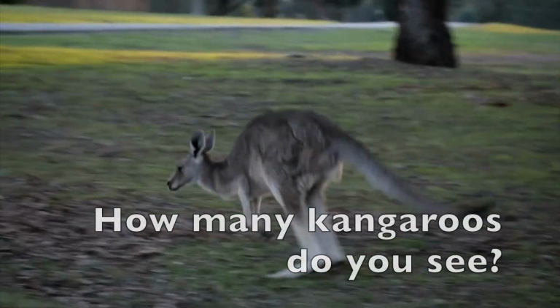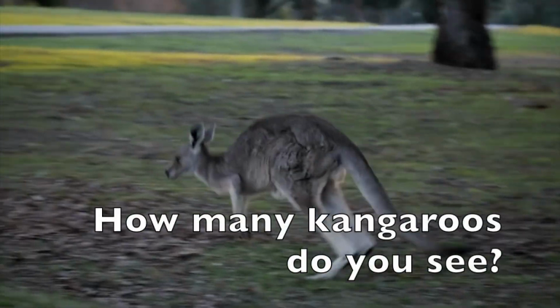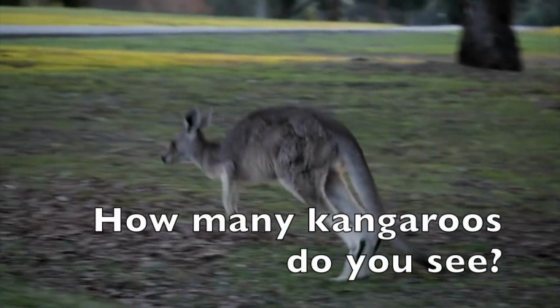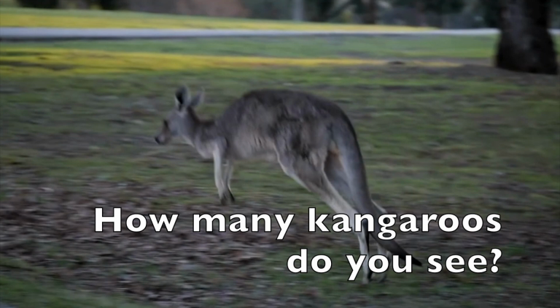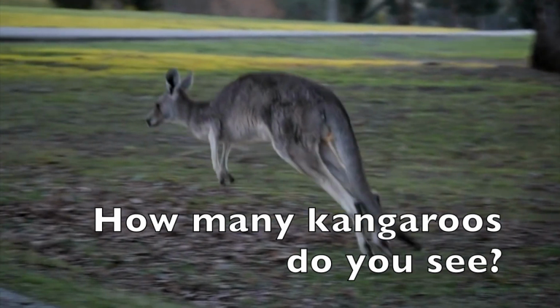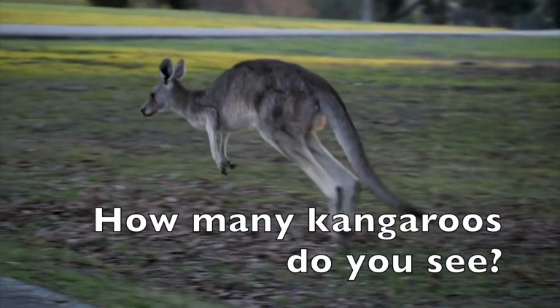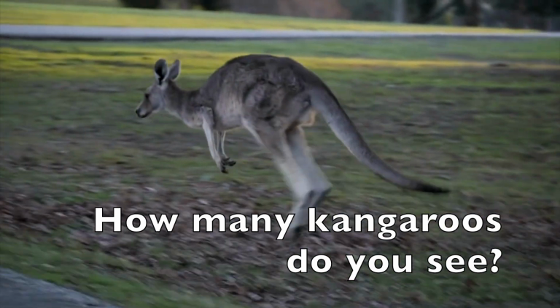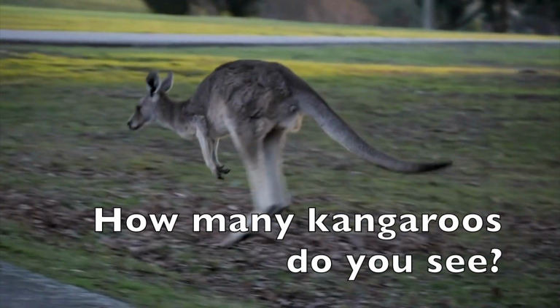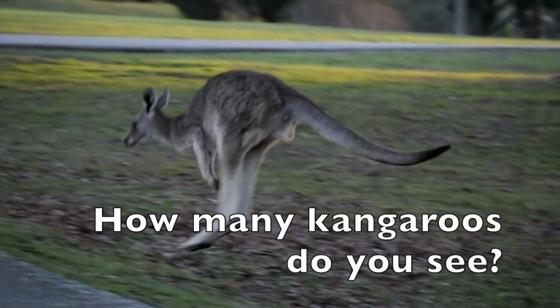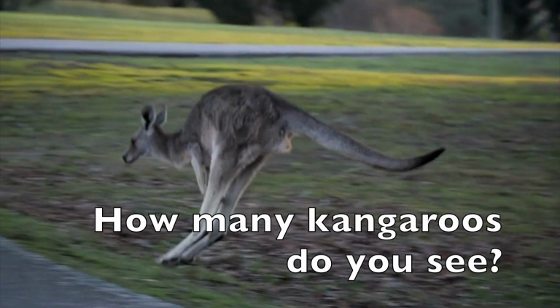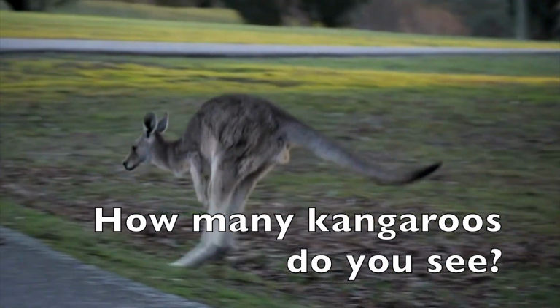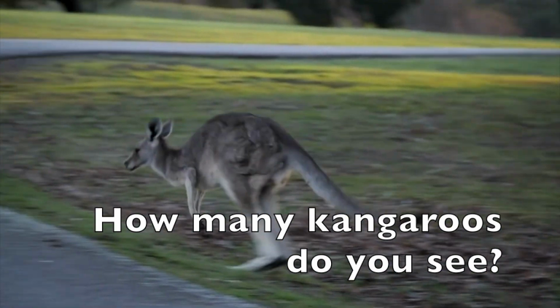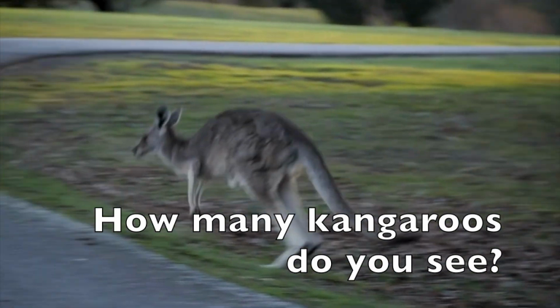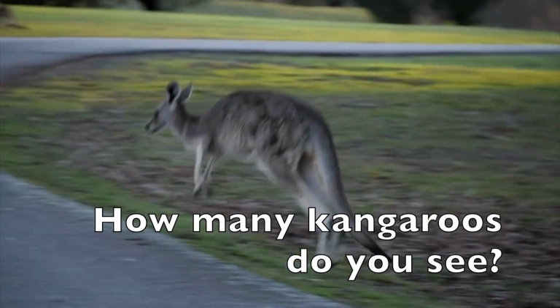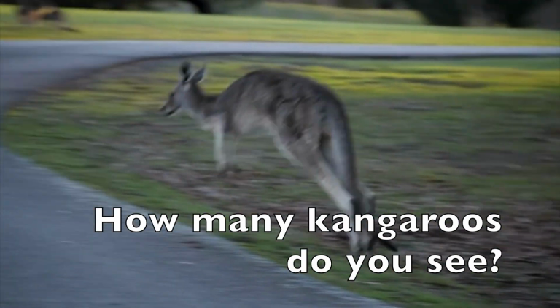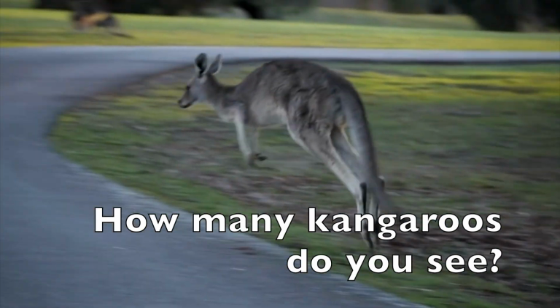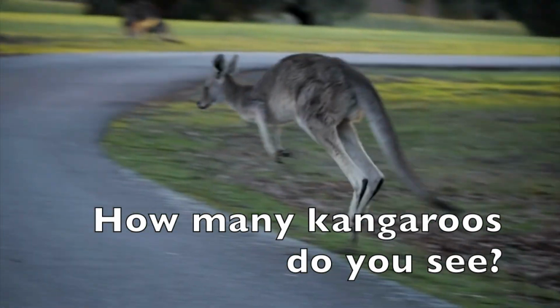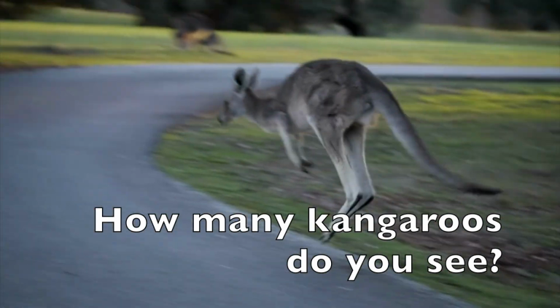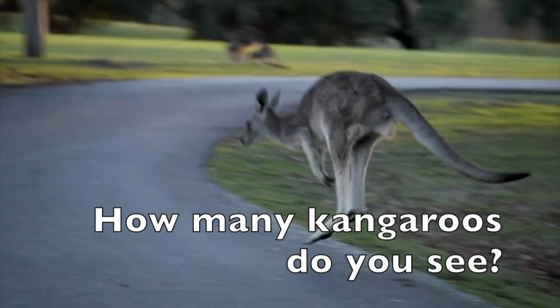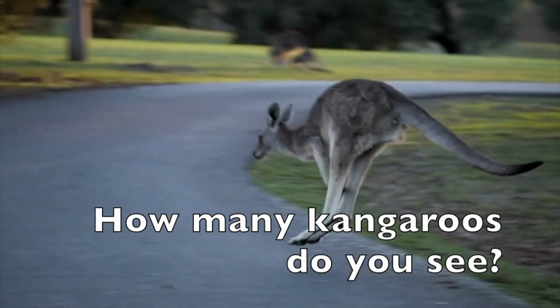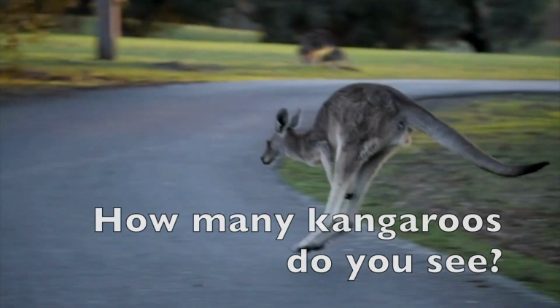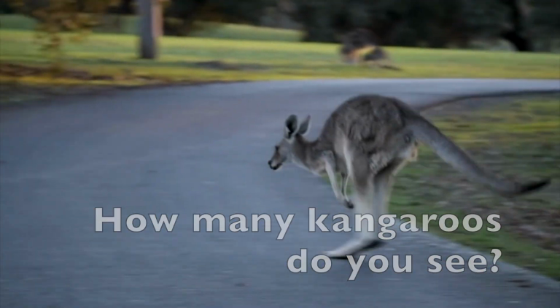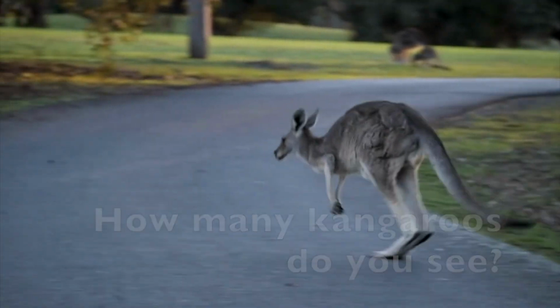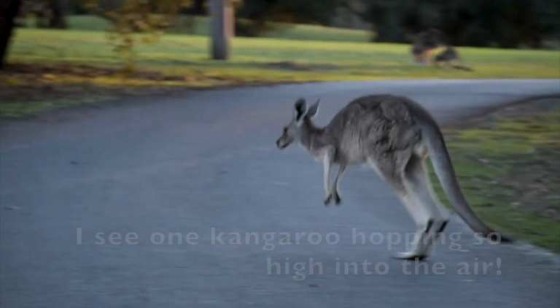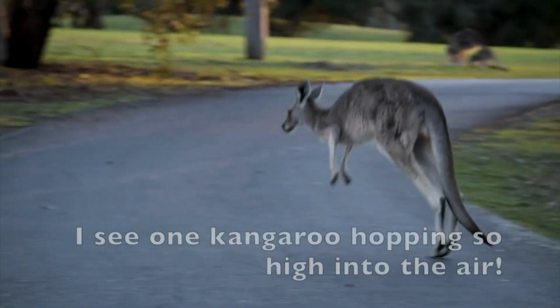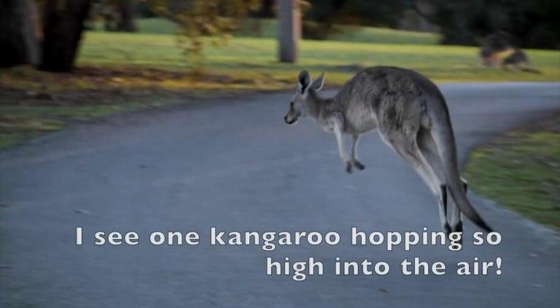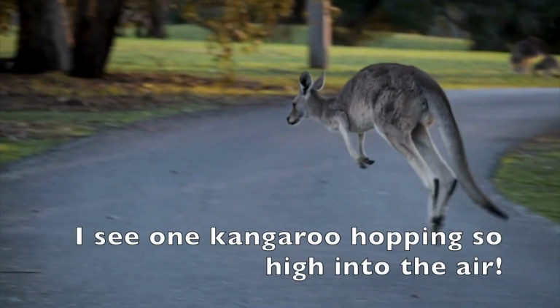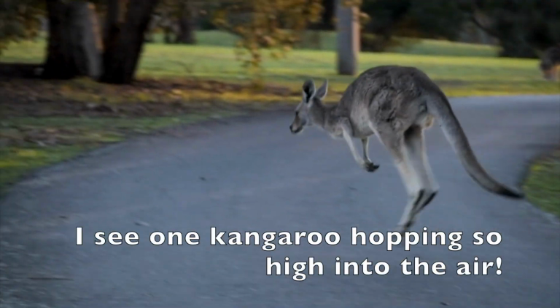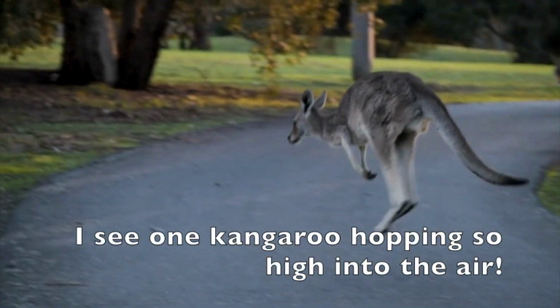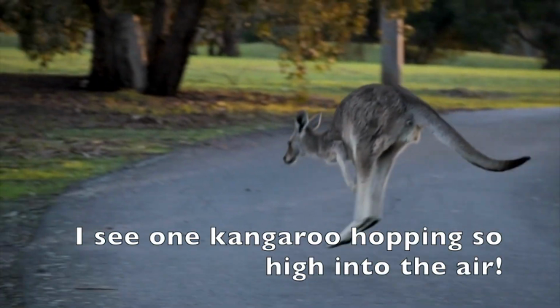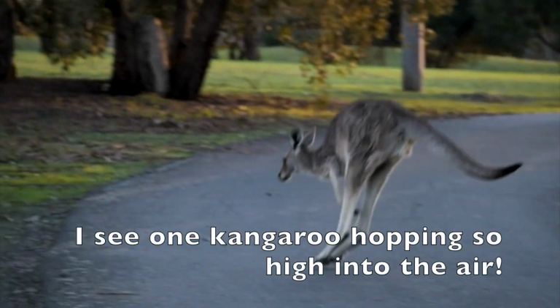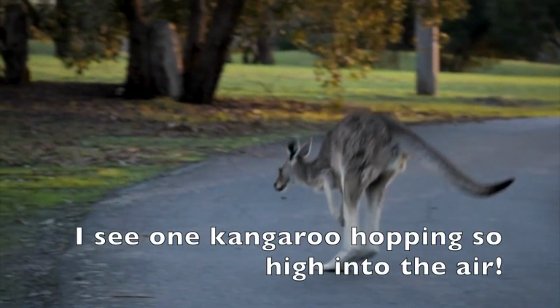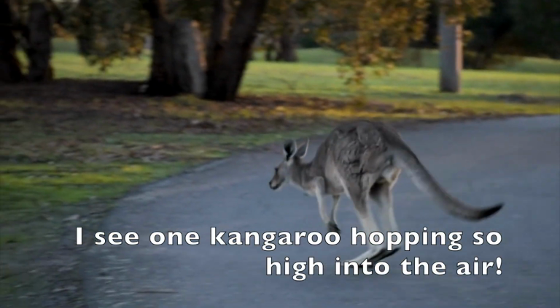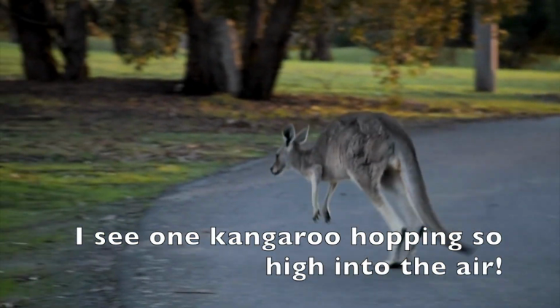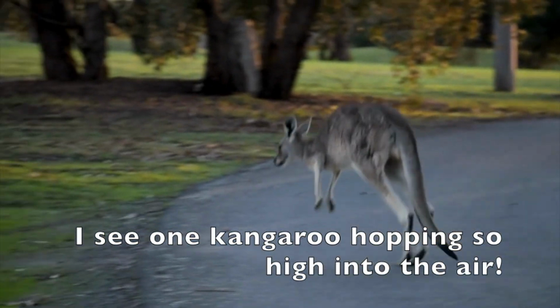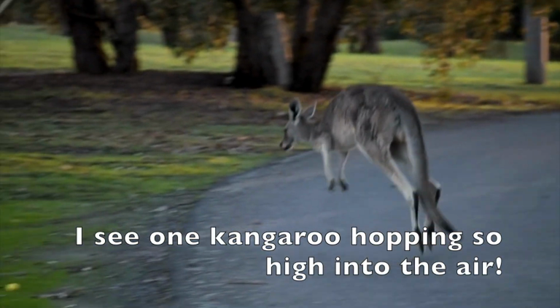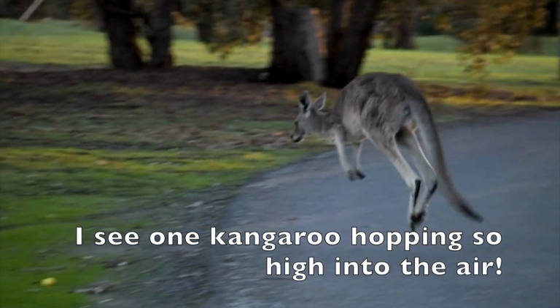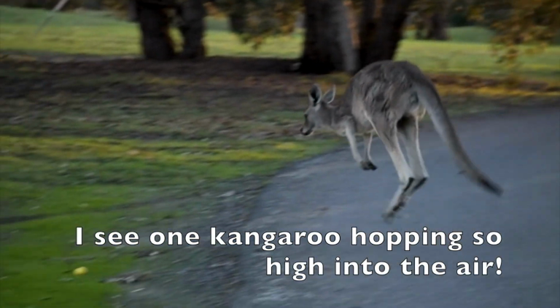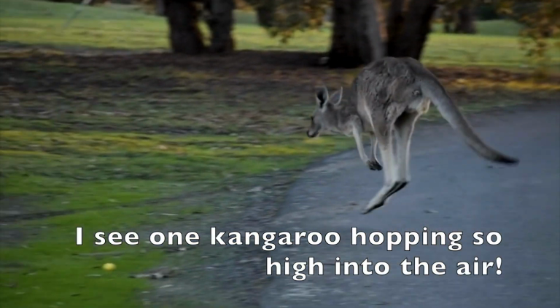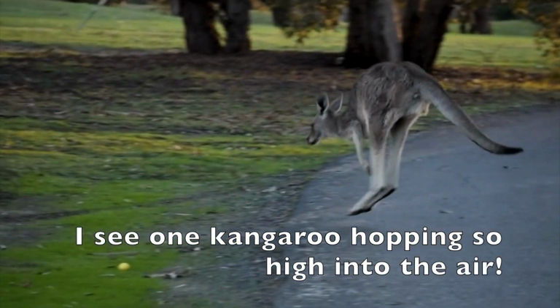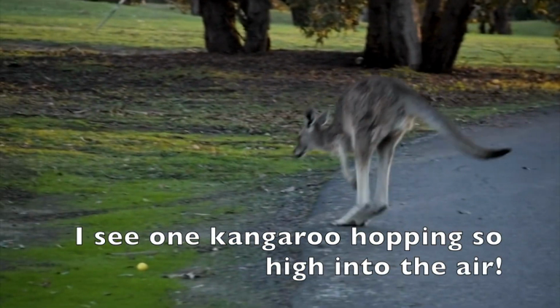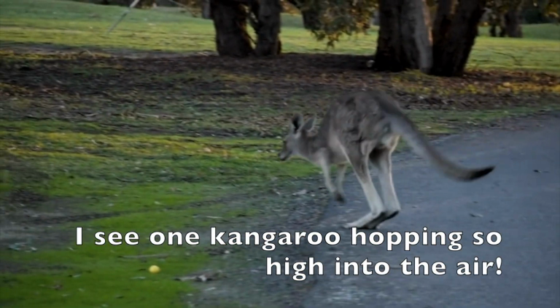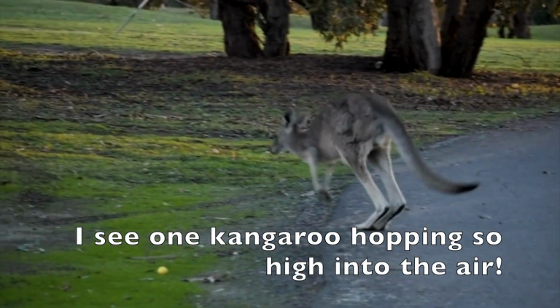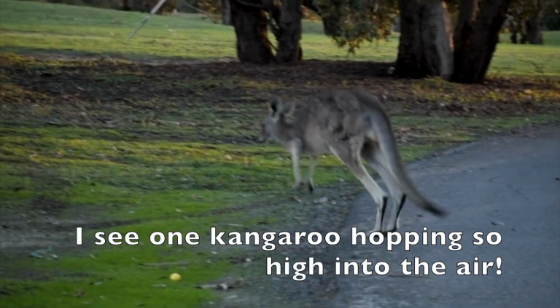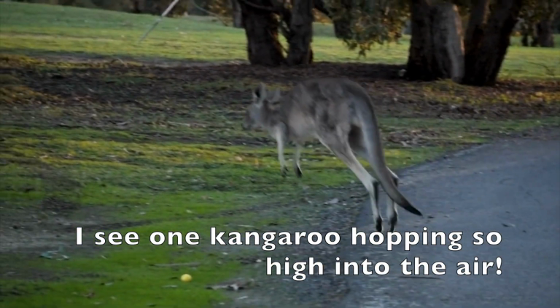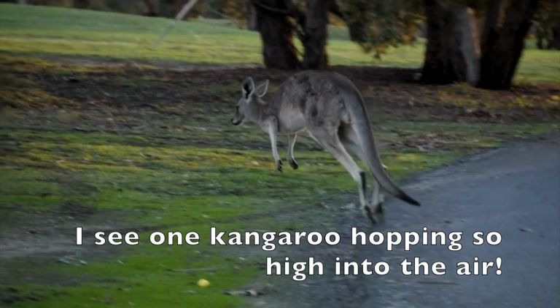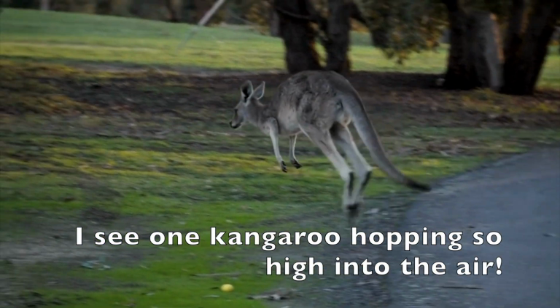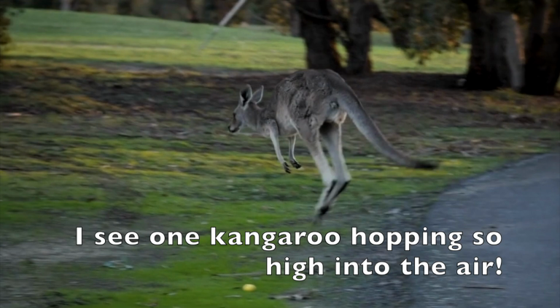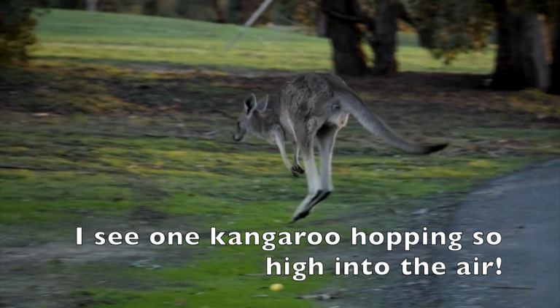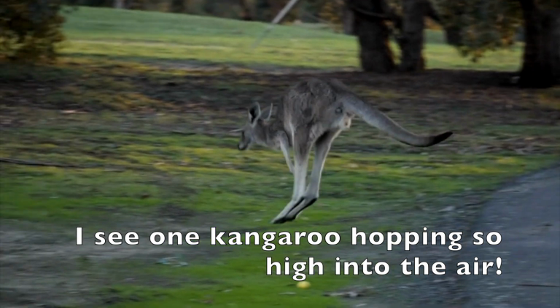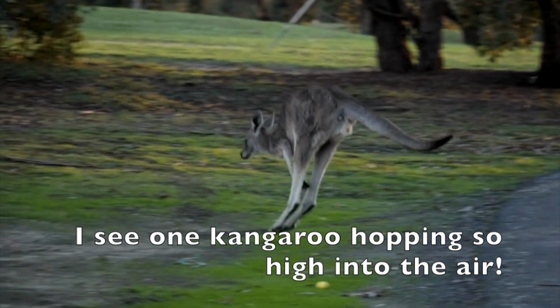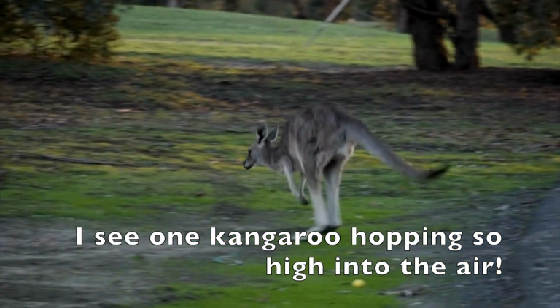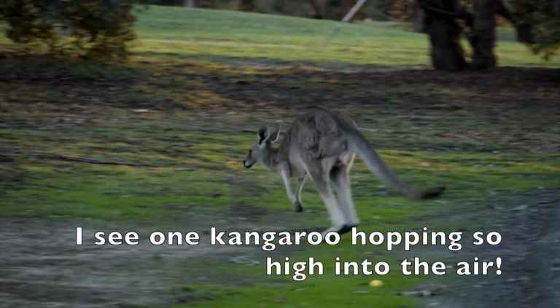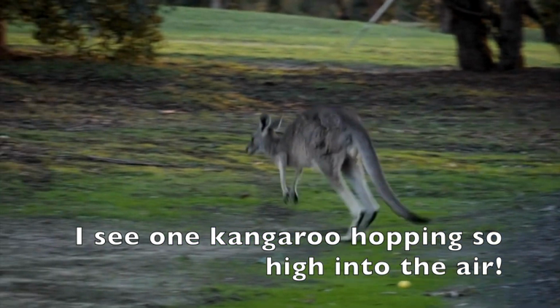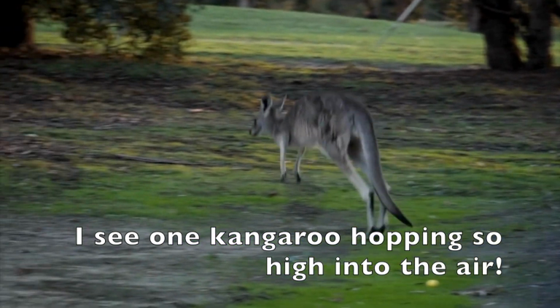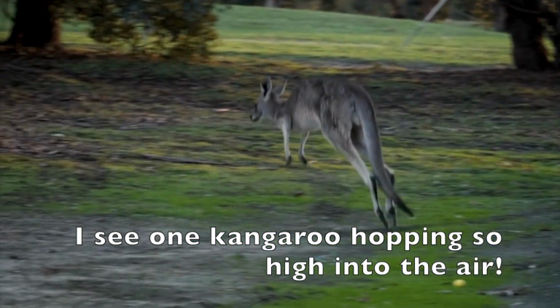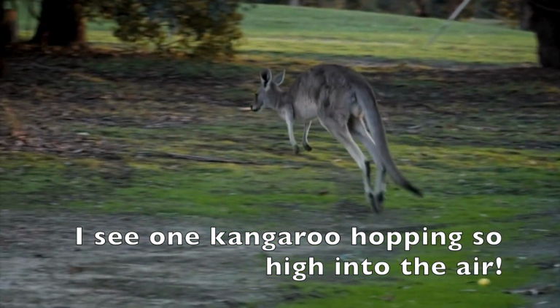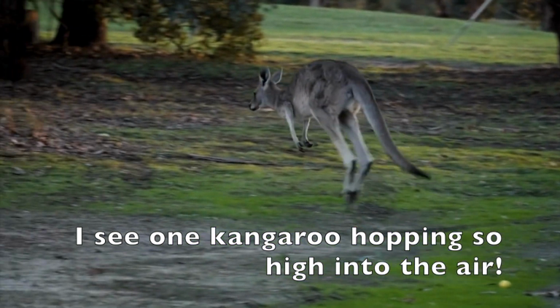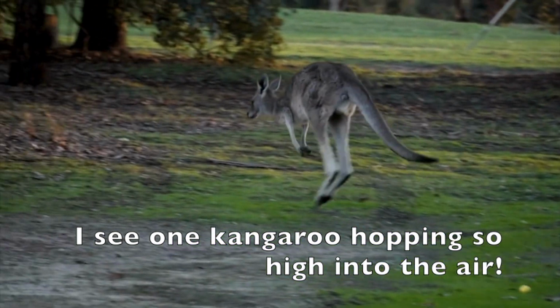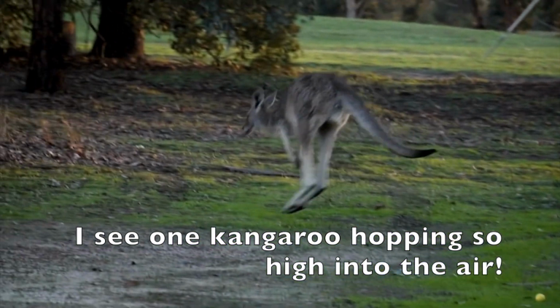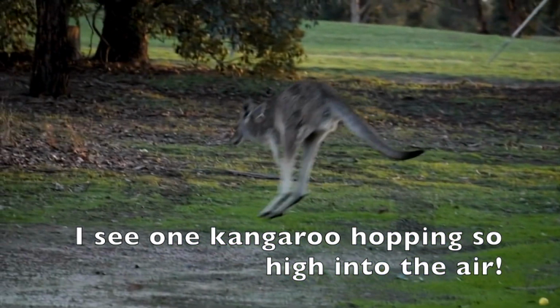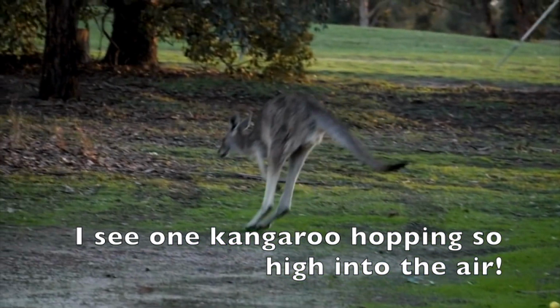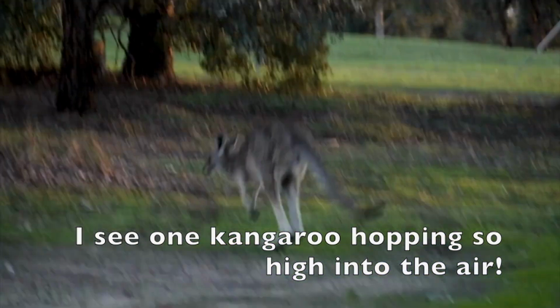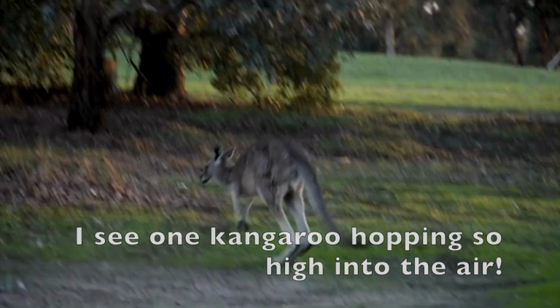How many kangaroos do you see? I see one kangaroo hopping so high into the air.